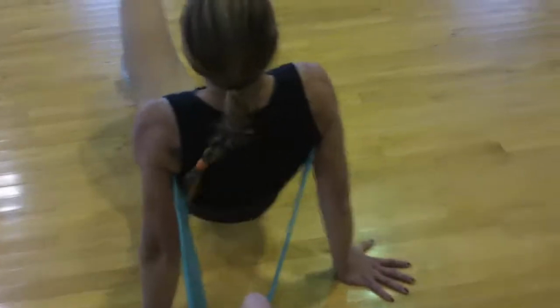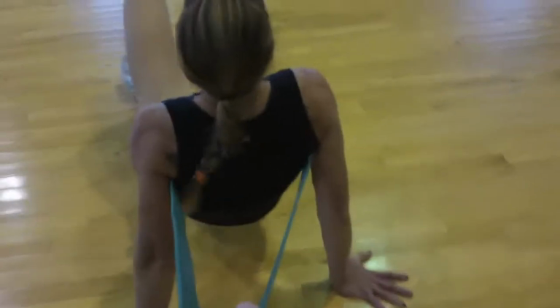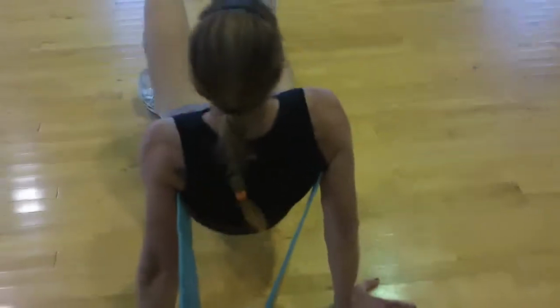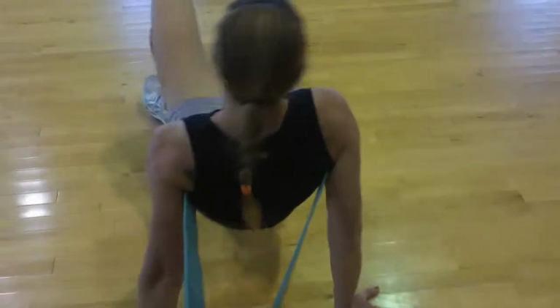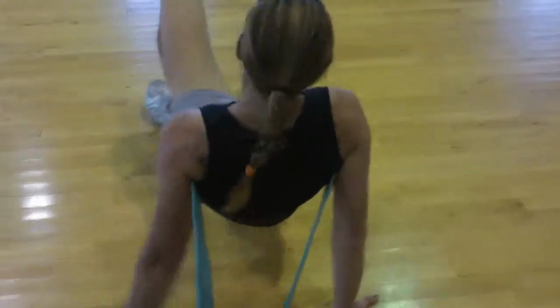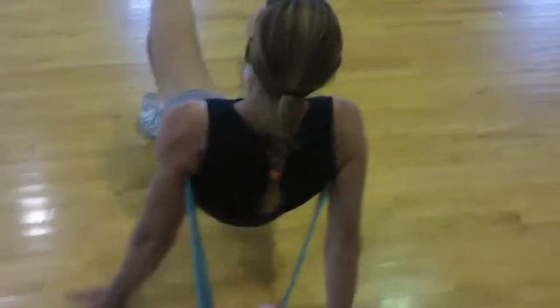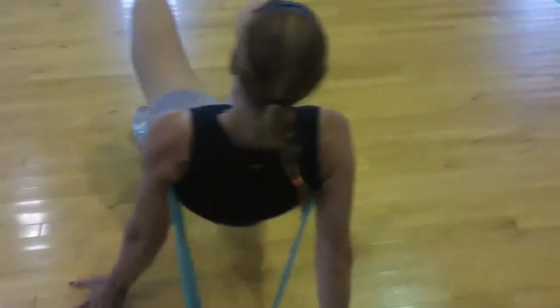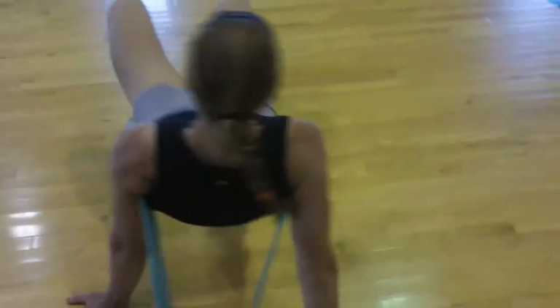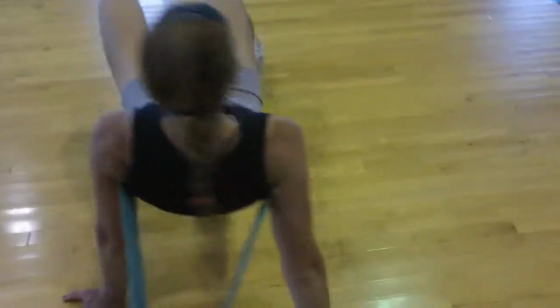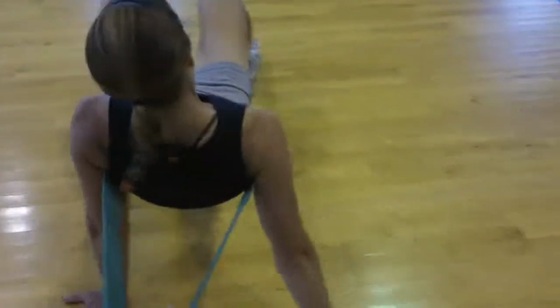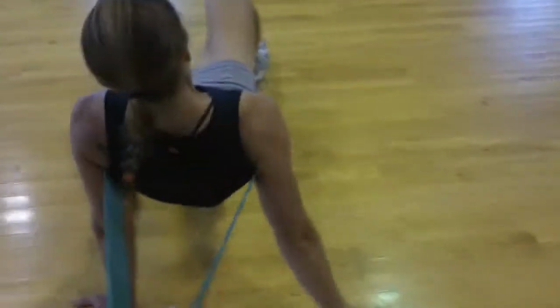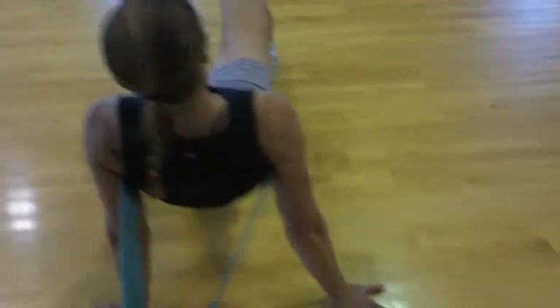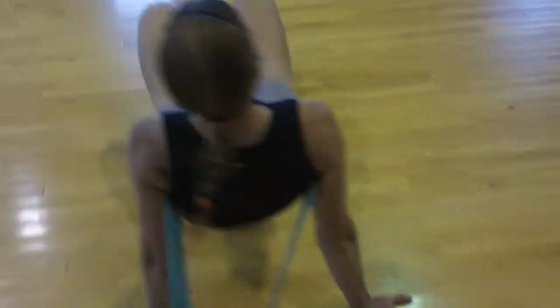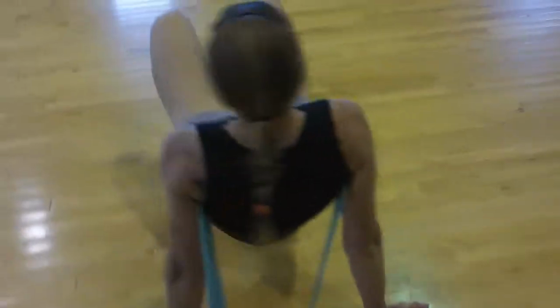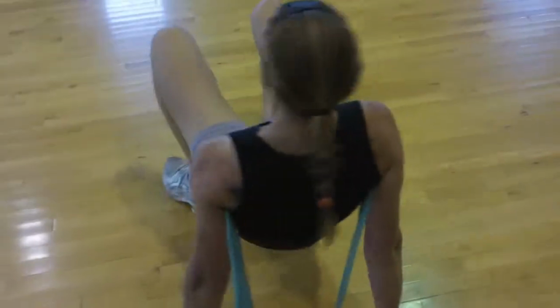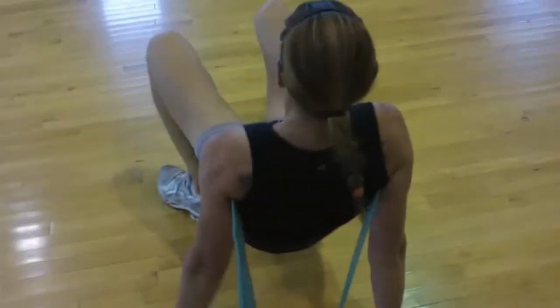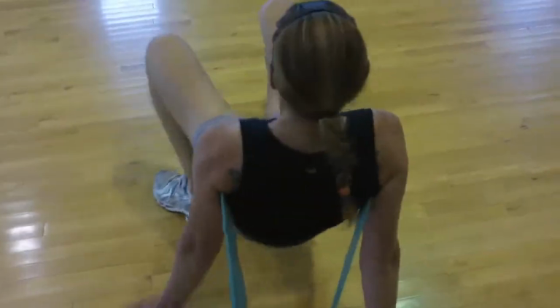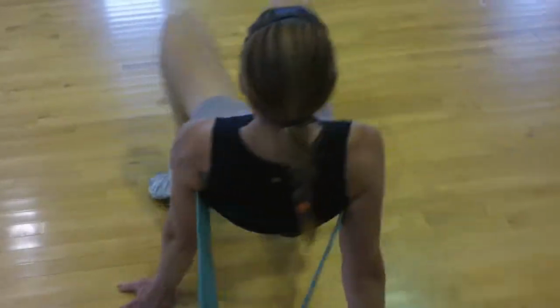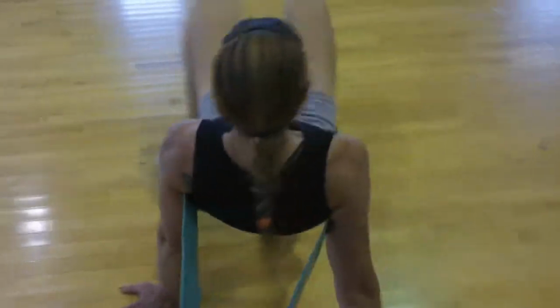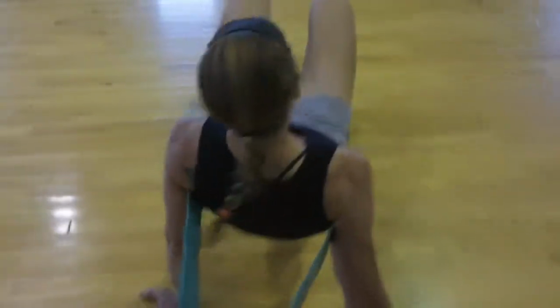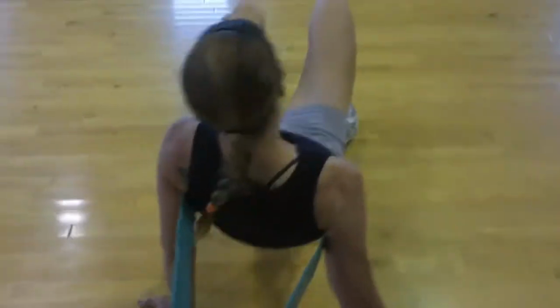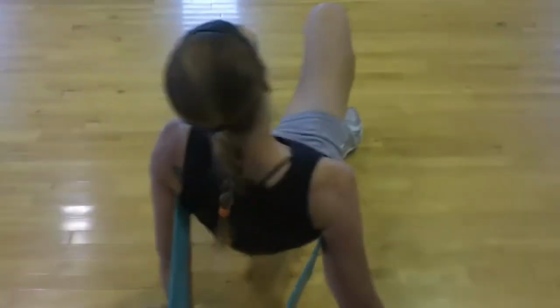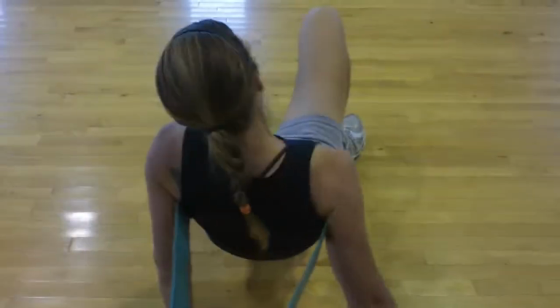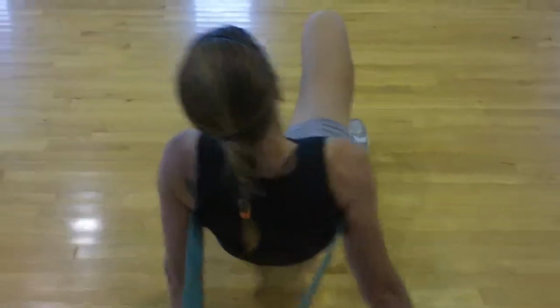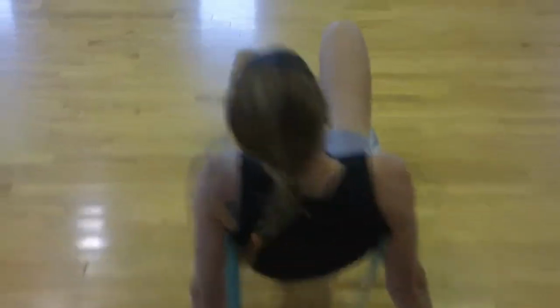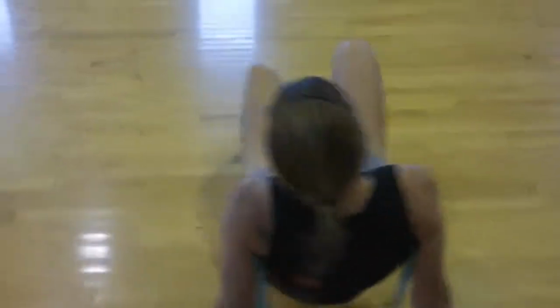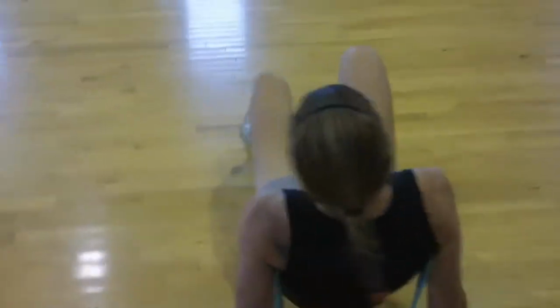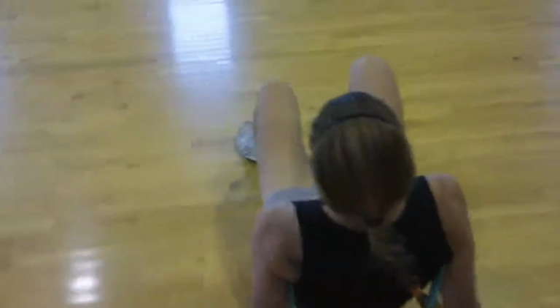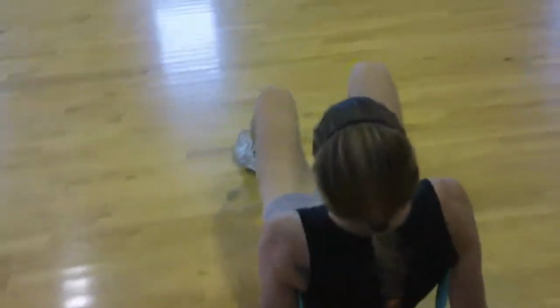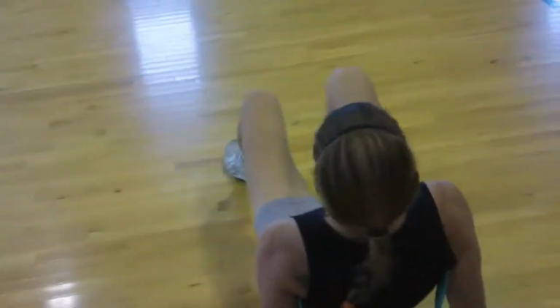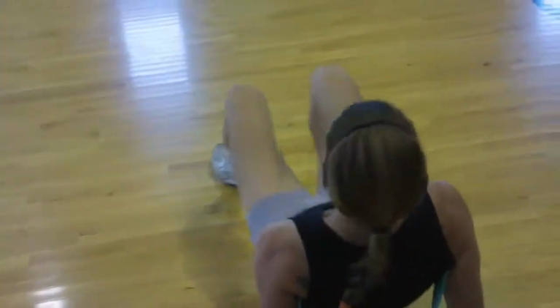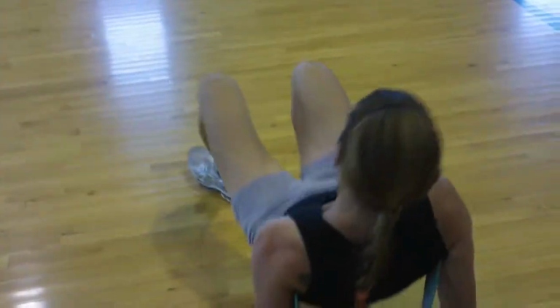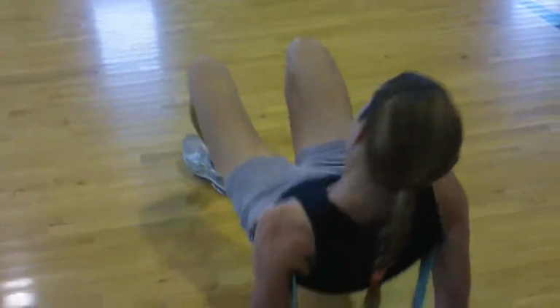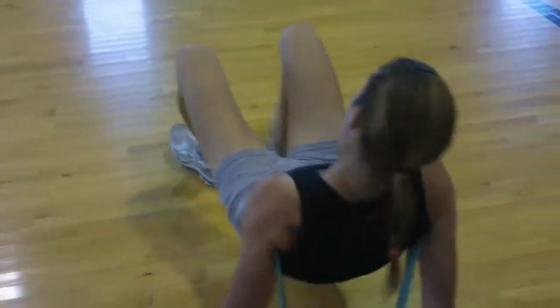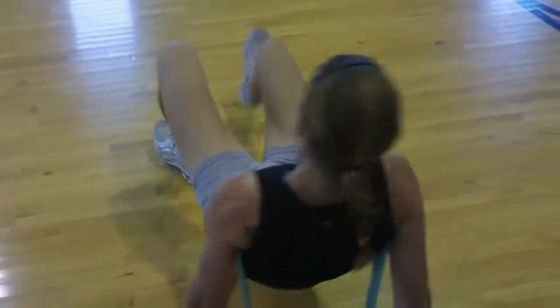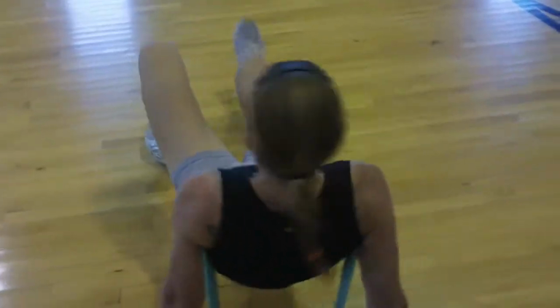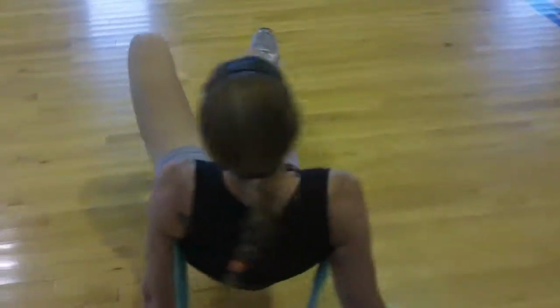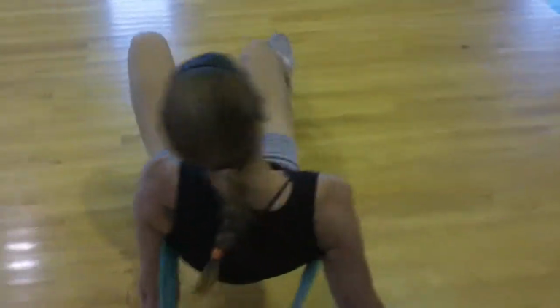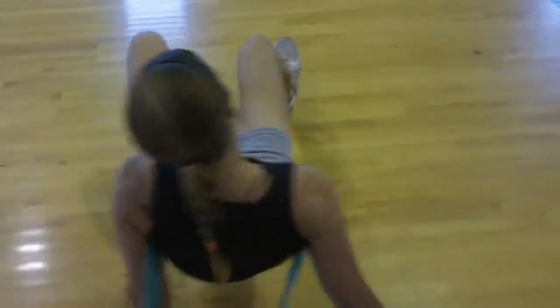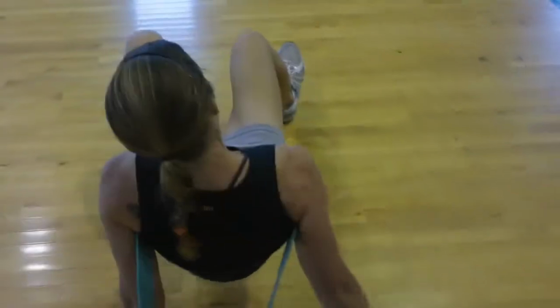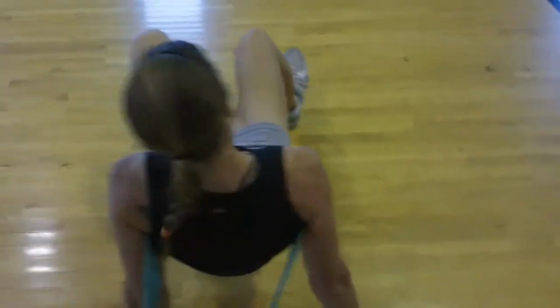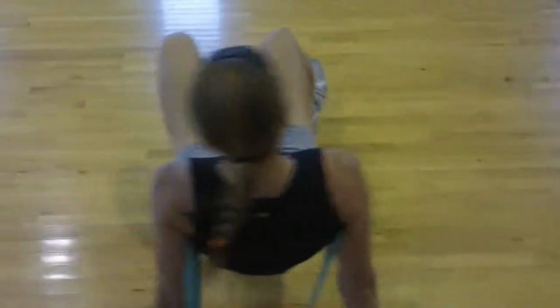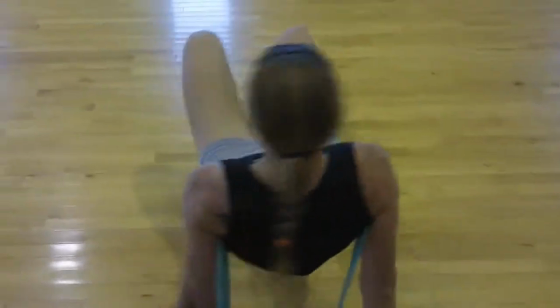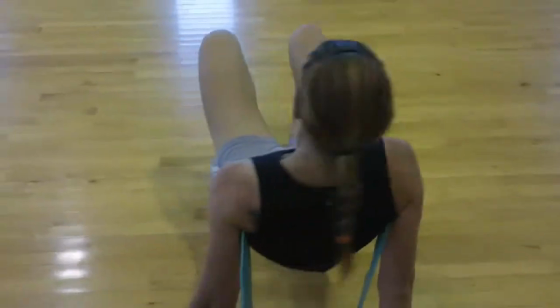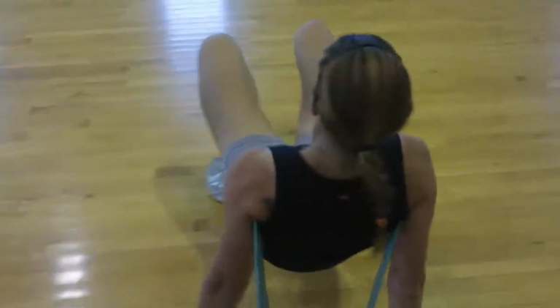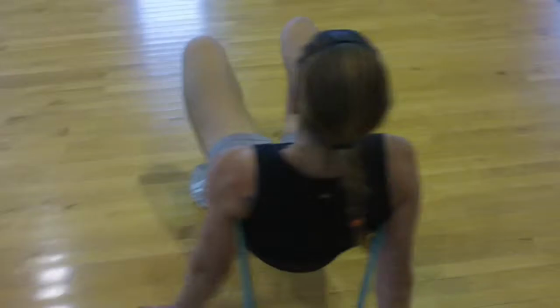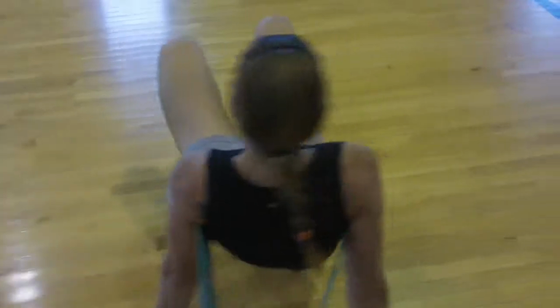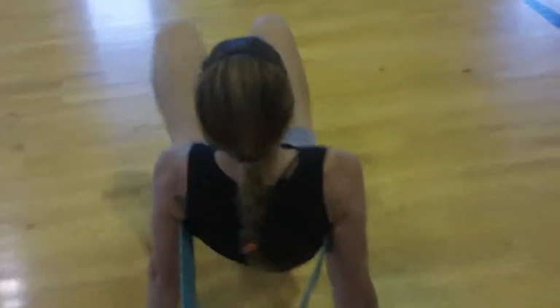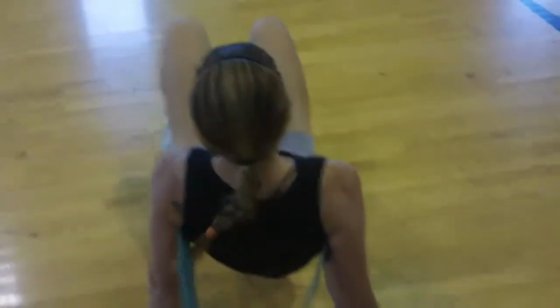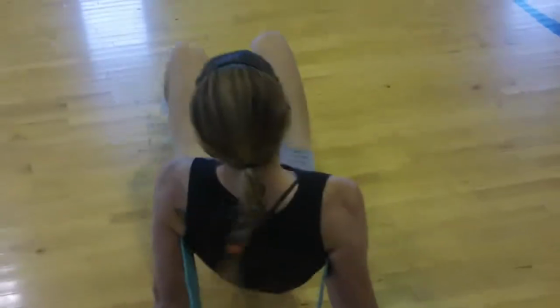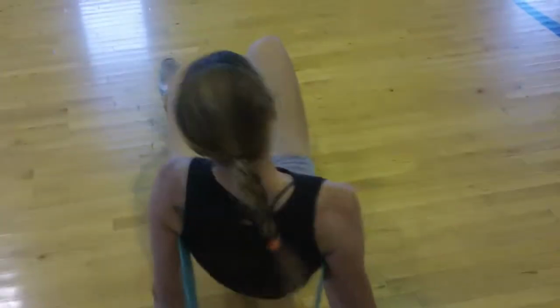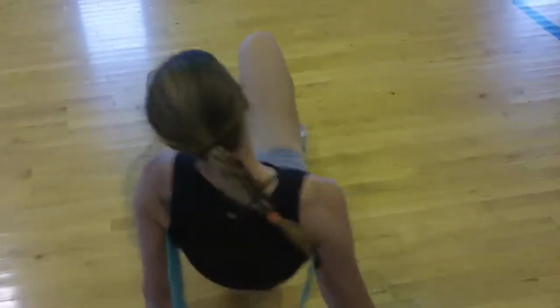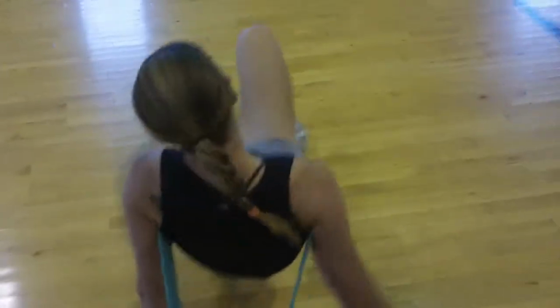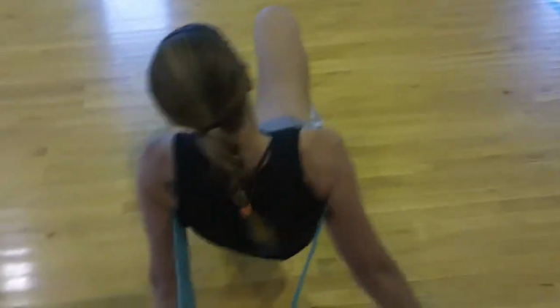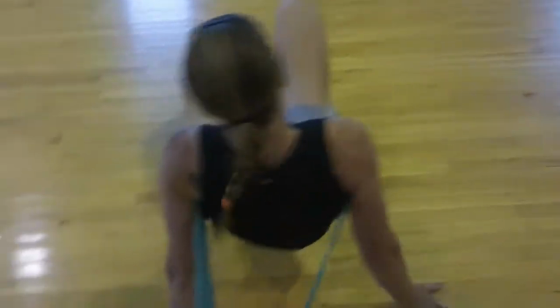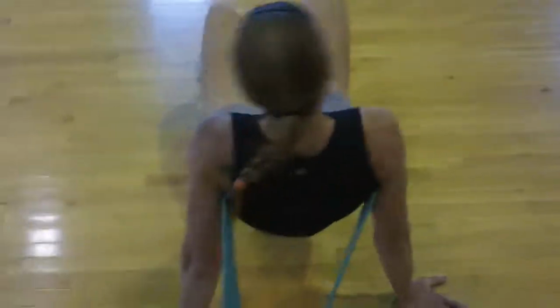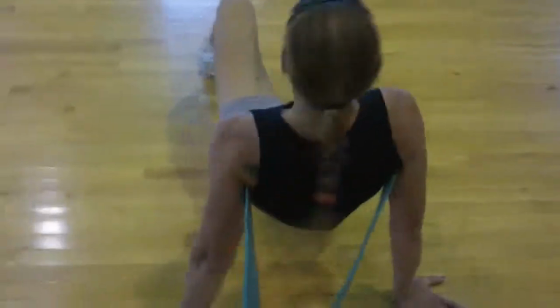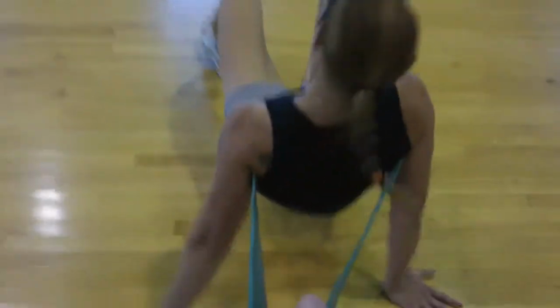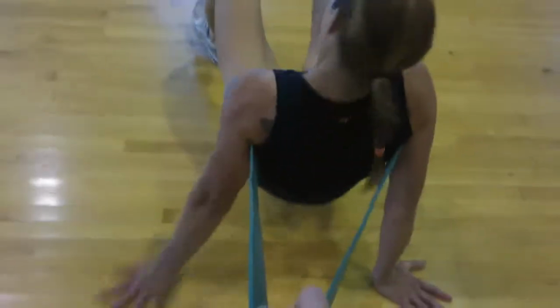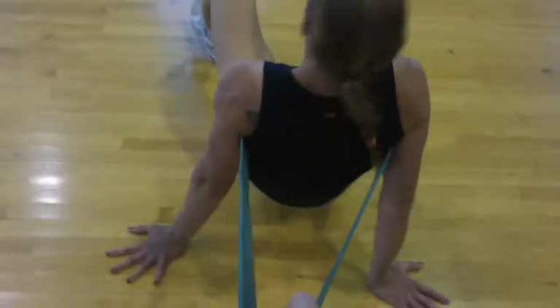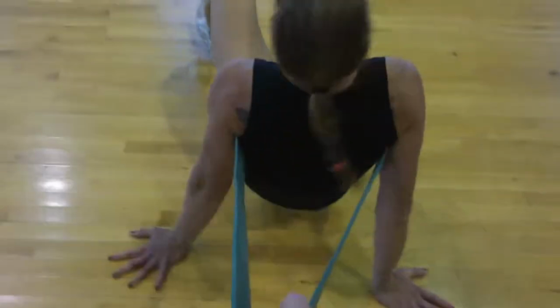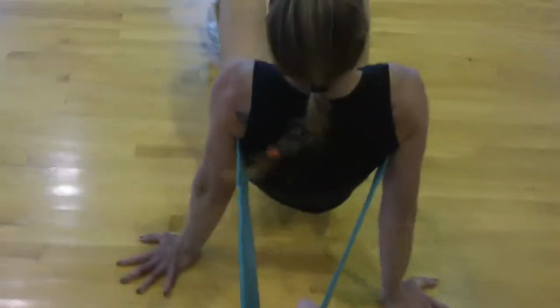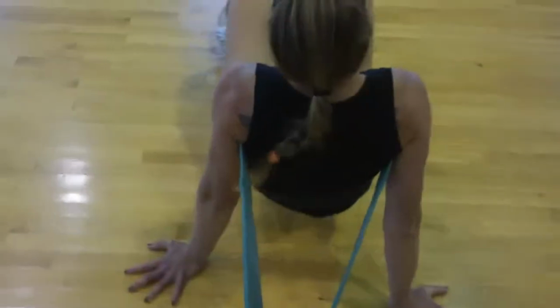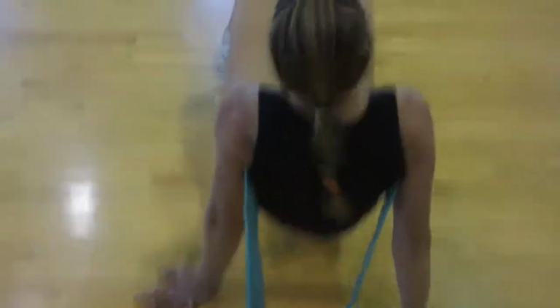Keep those elbows flexed. Good. Extend those legs out. Dig those heels in. Work those hamstrings. Atta girl.